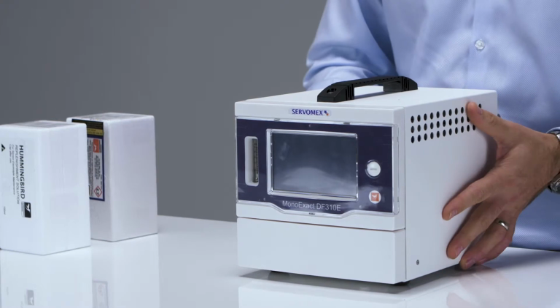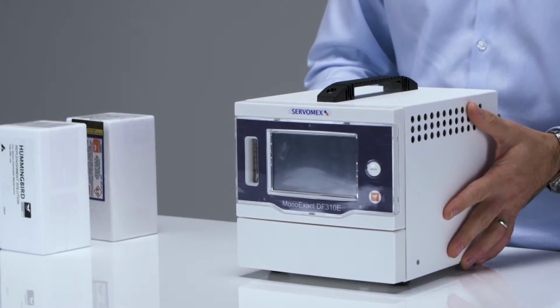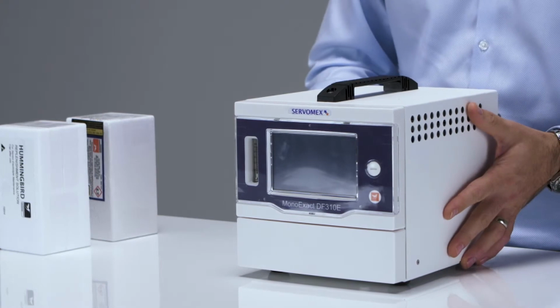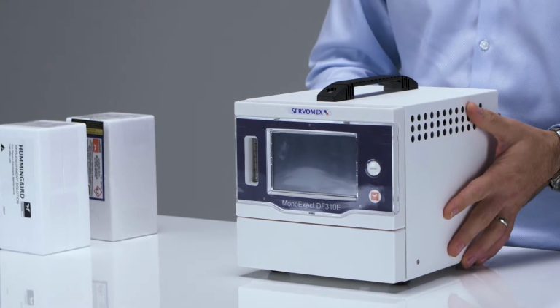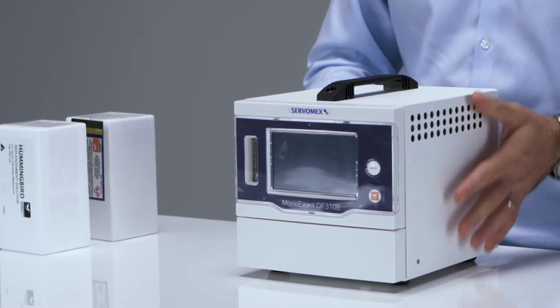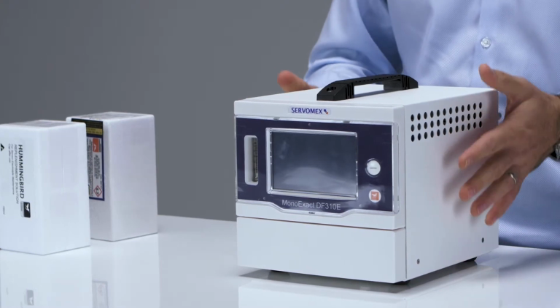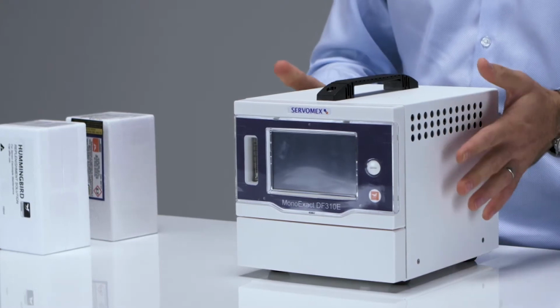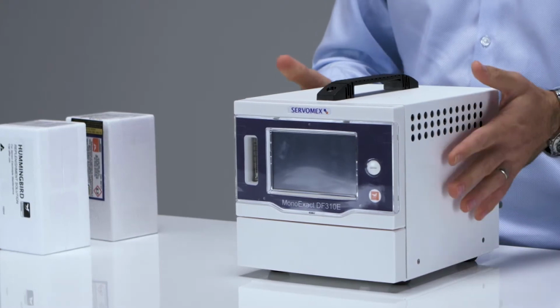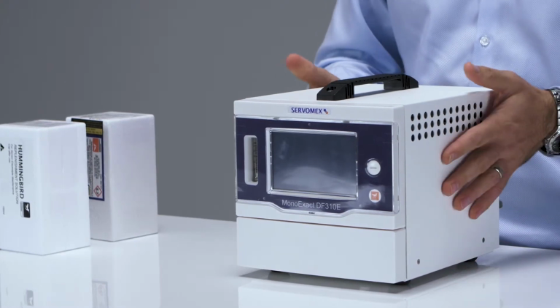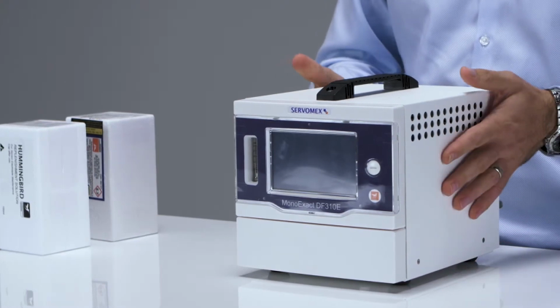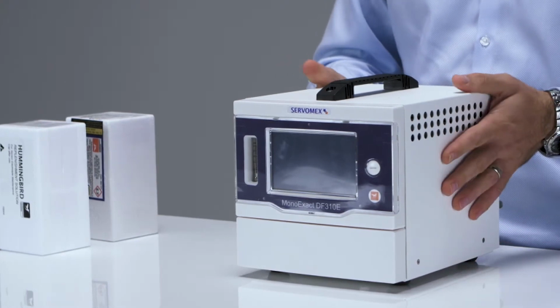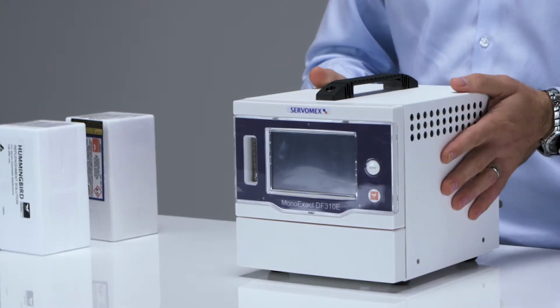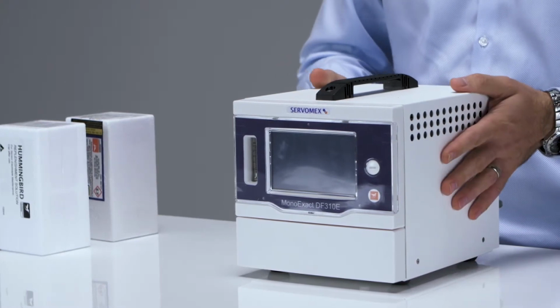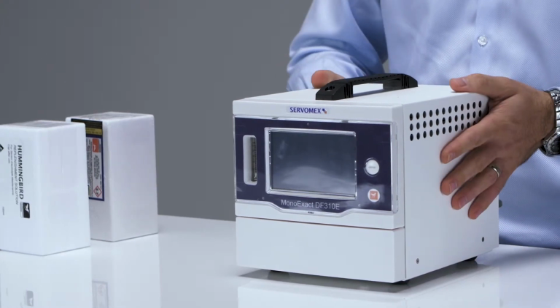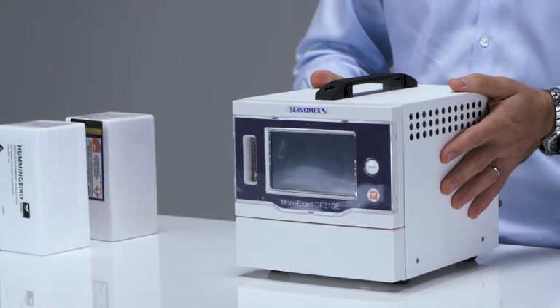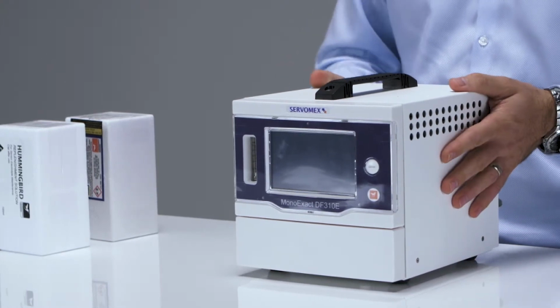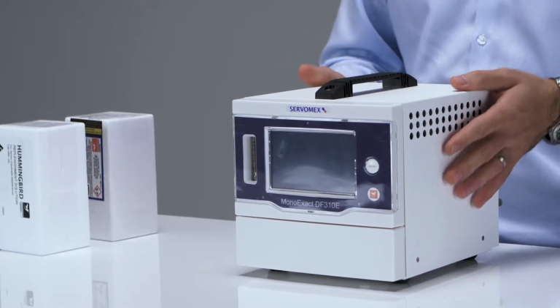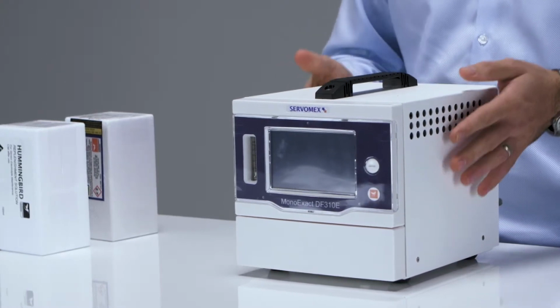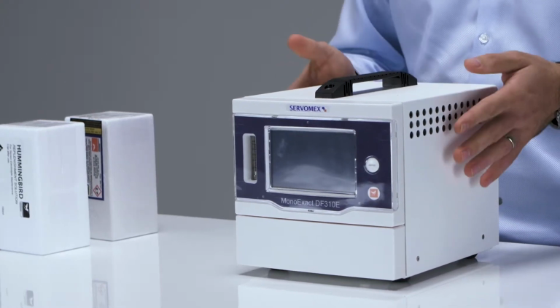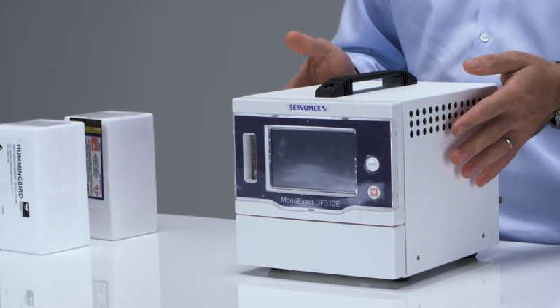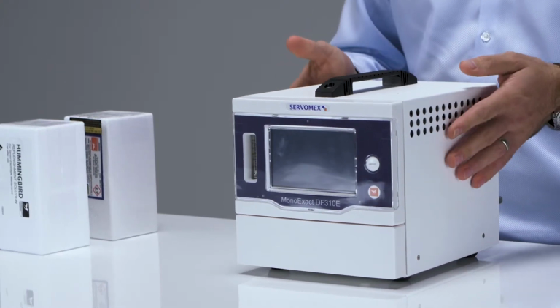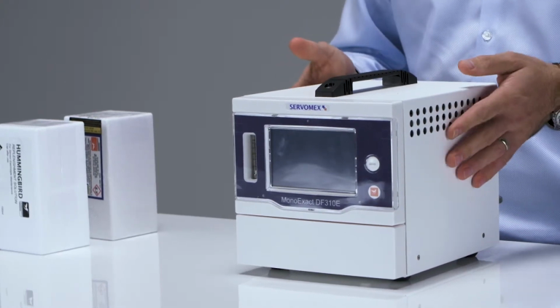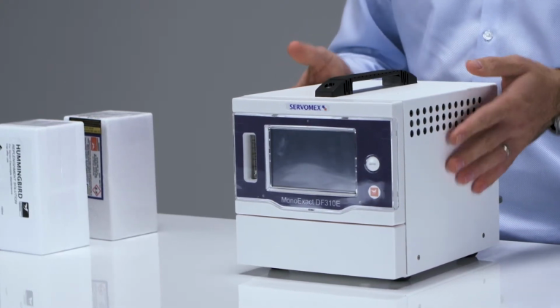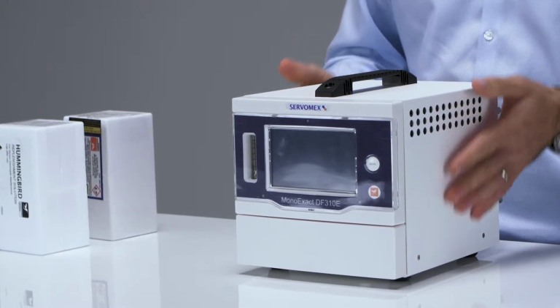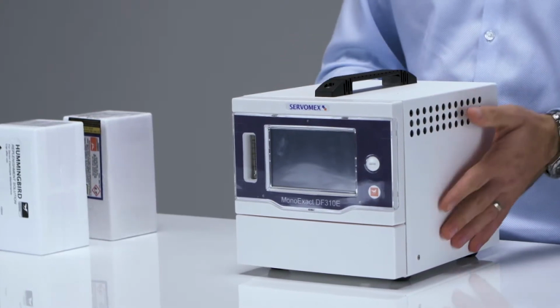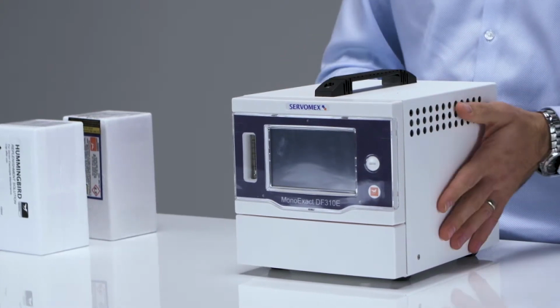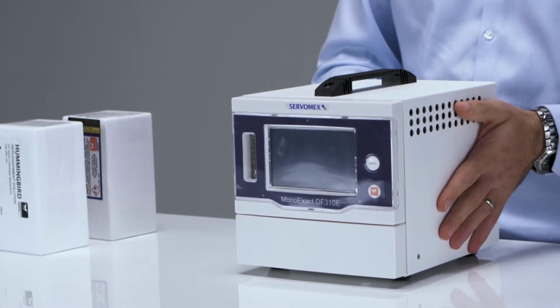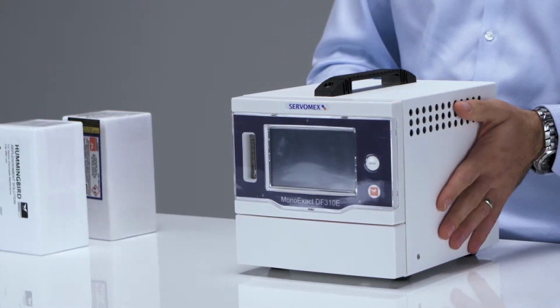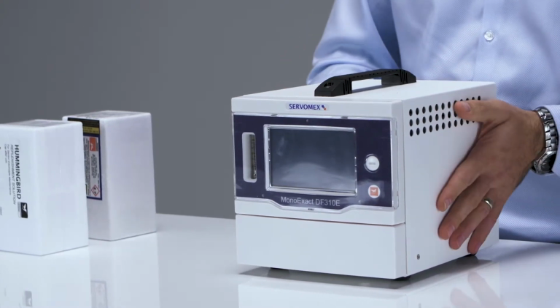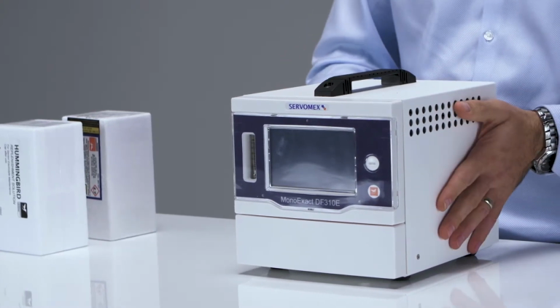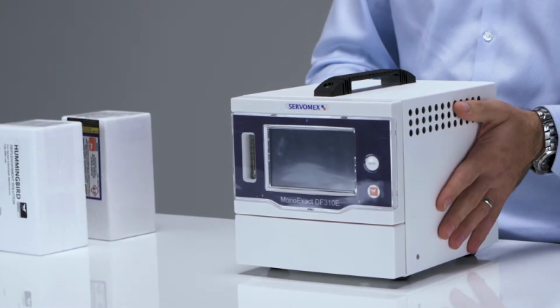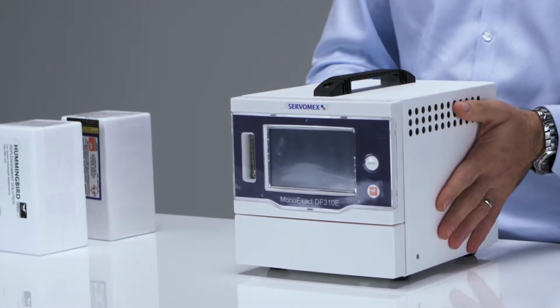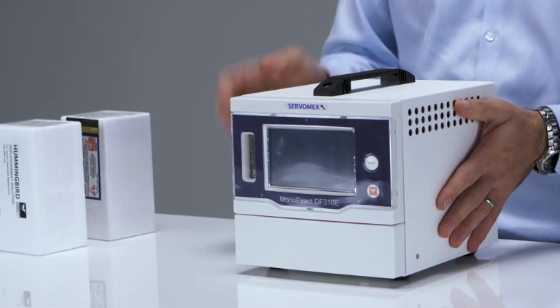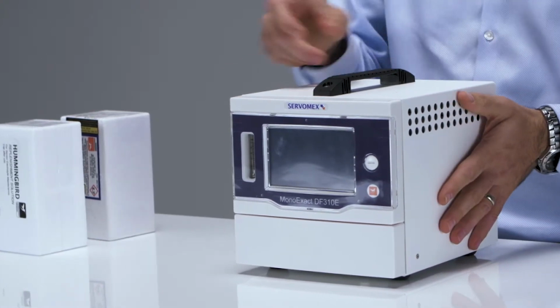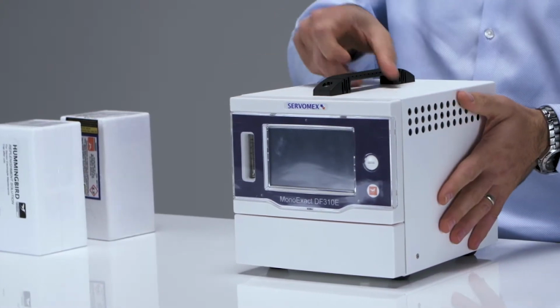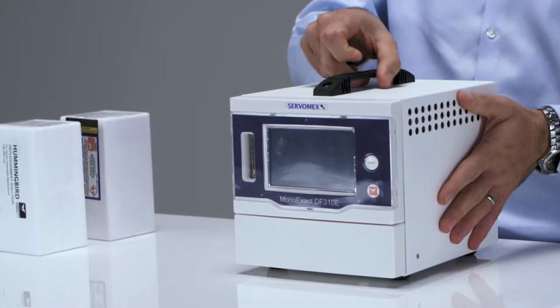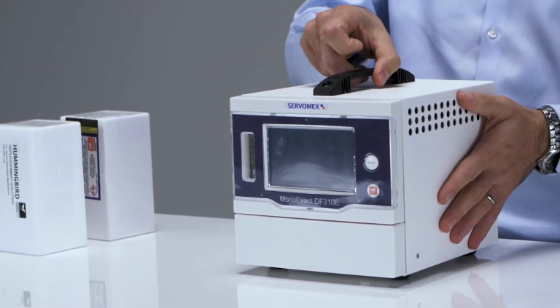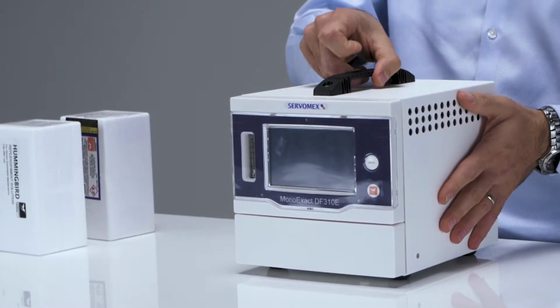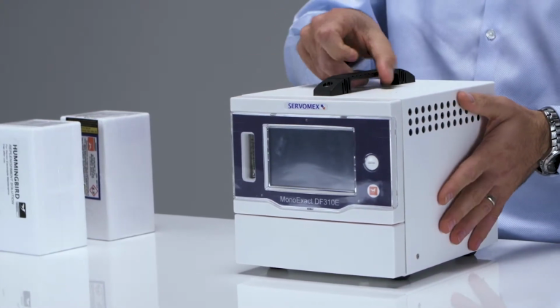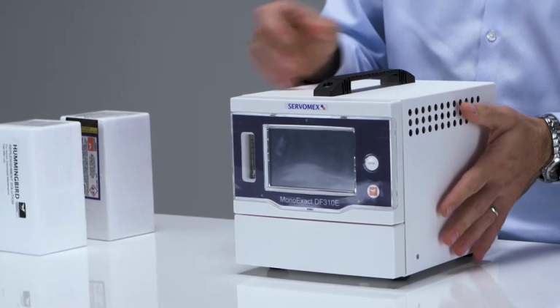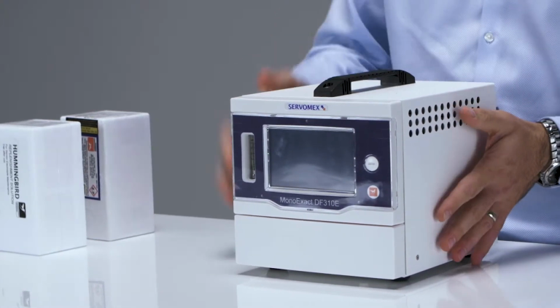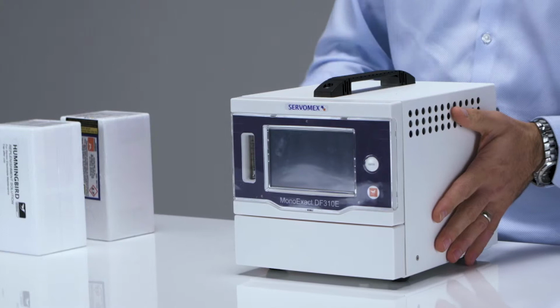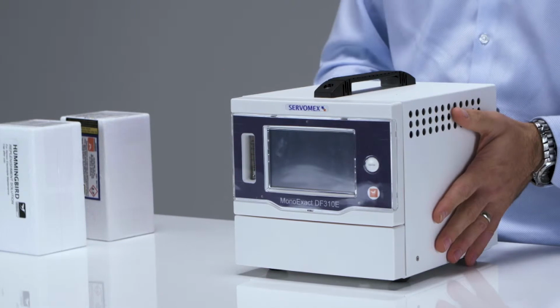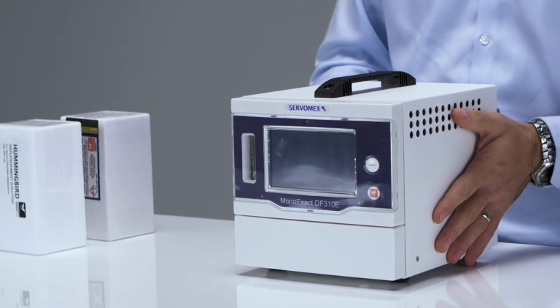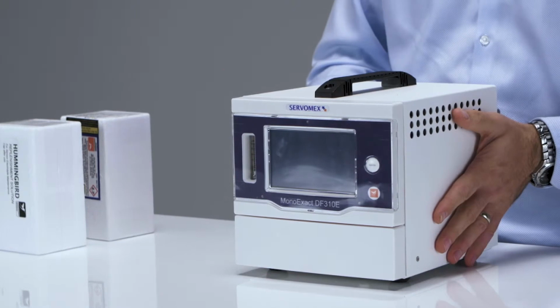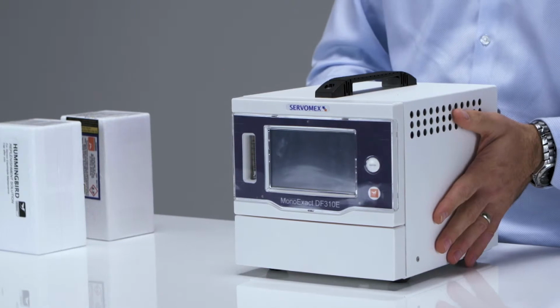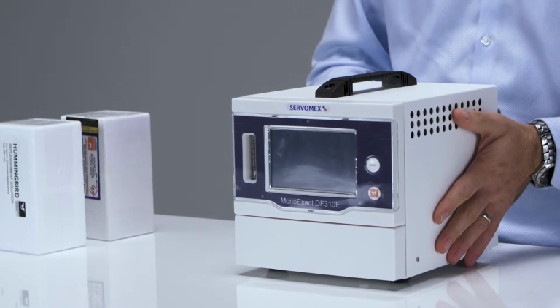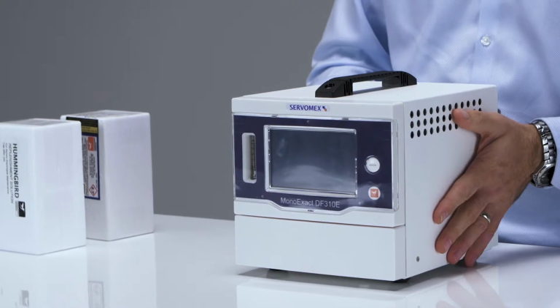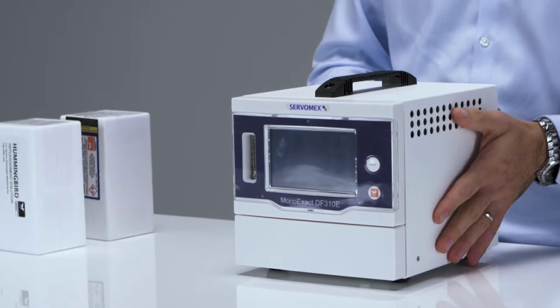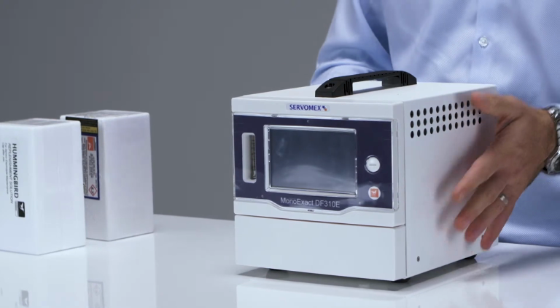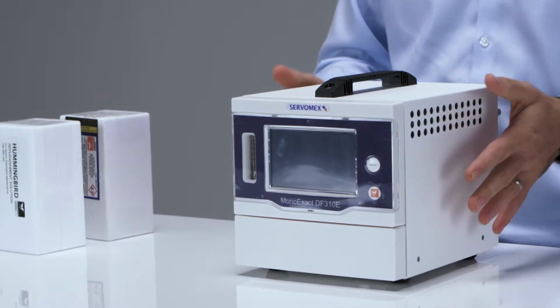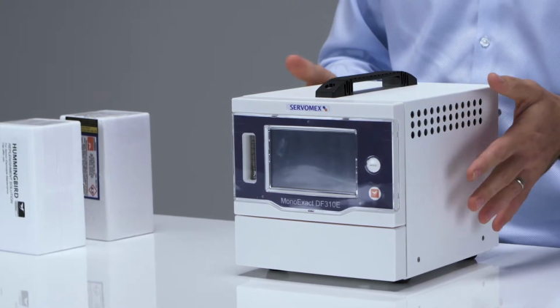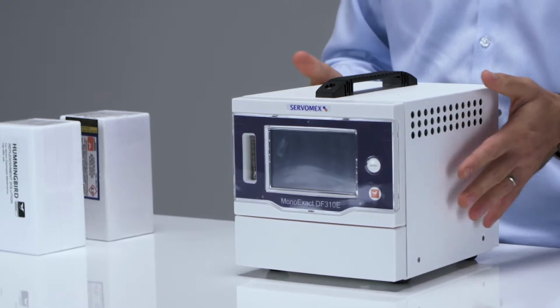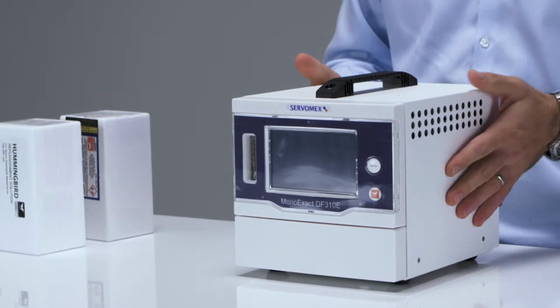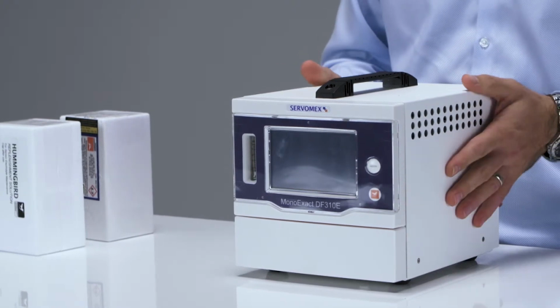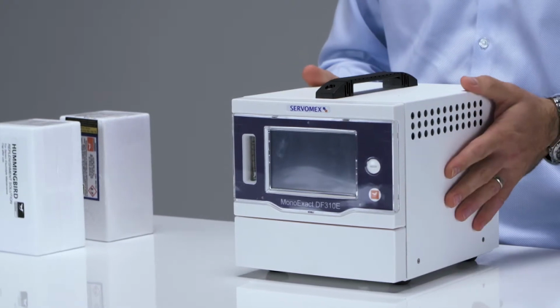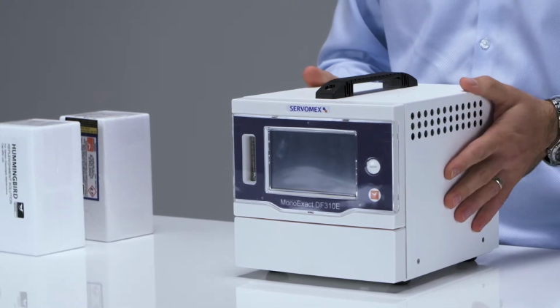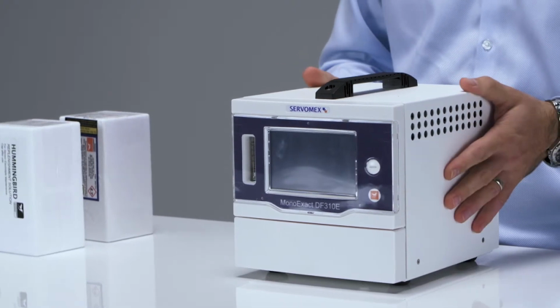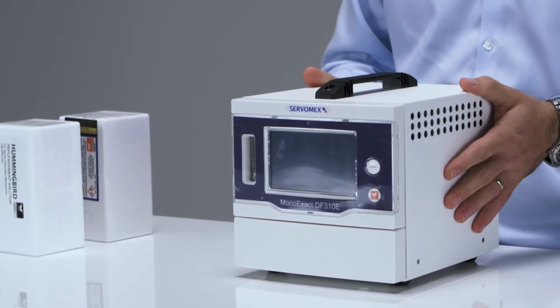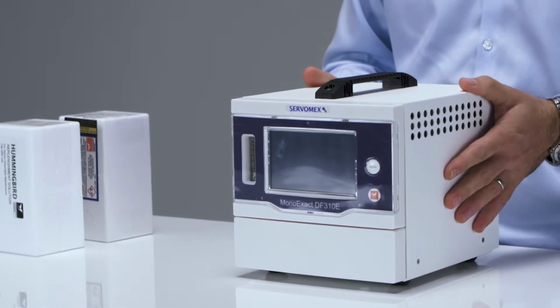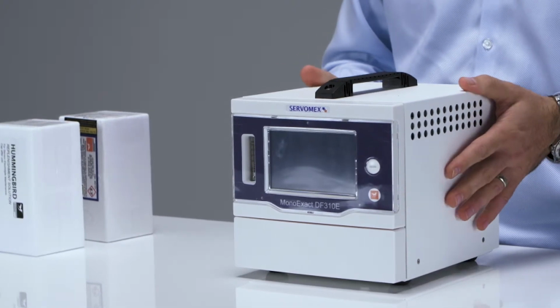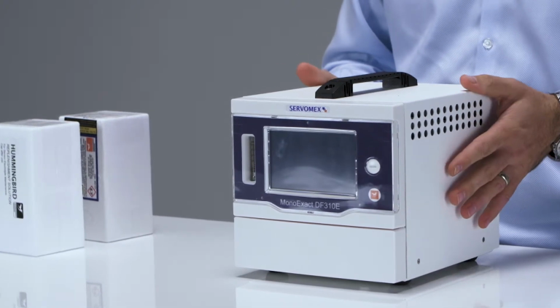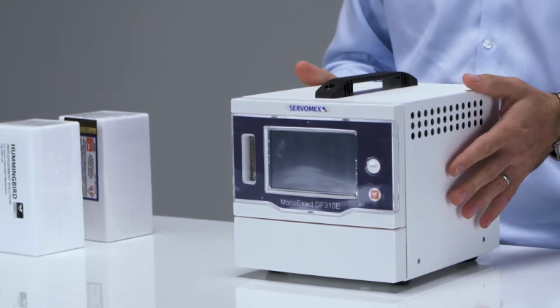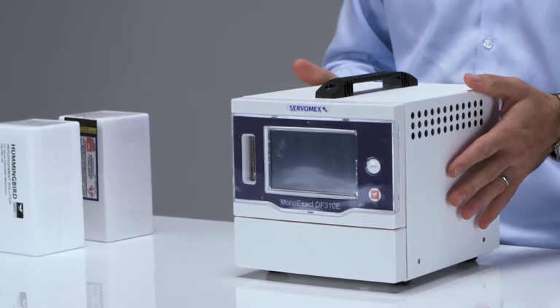The analyzer can be bench mounted, as in this case with a handle and rubber feet, panel mounted, or rack mounted.